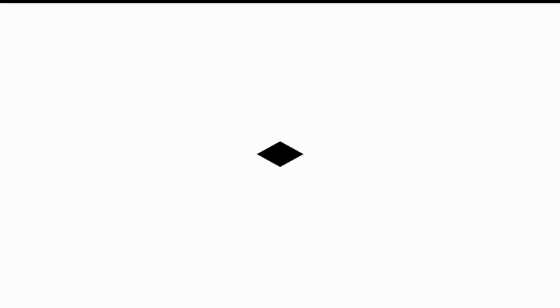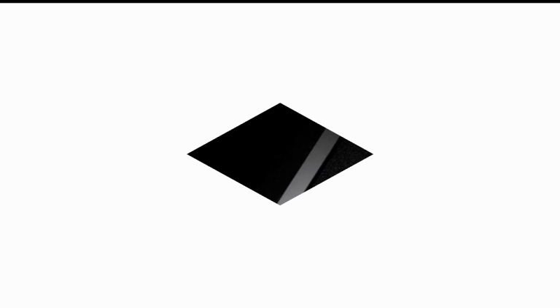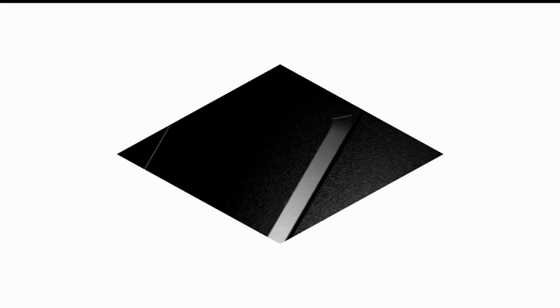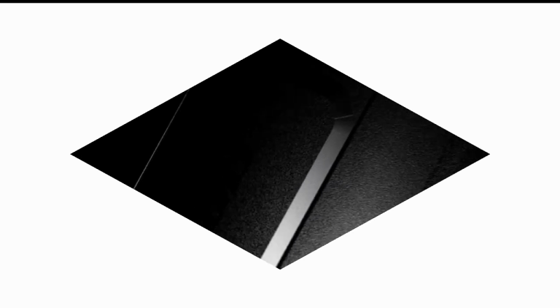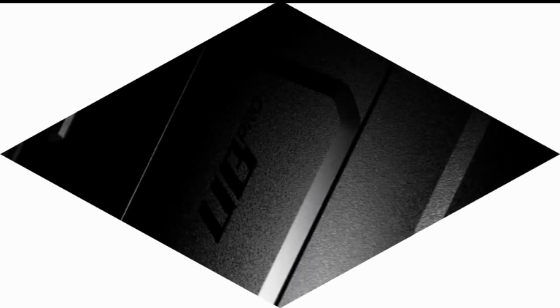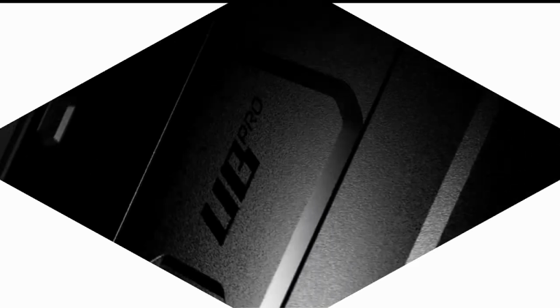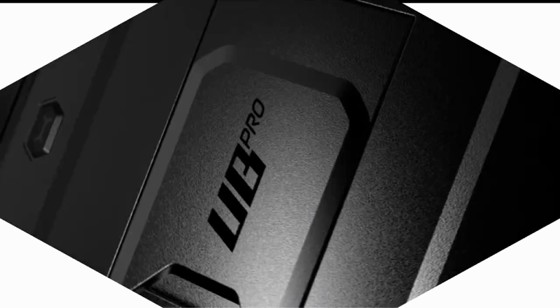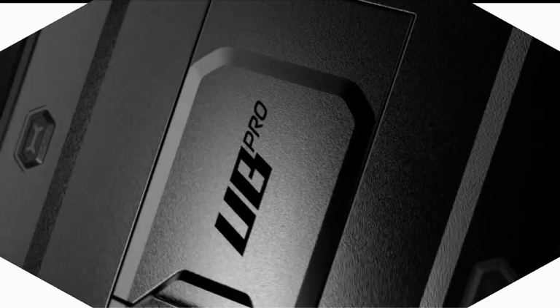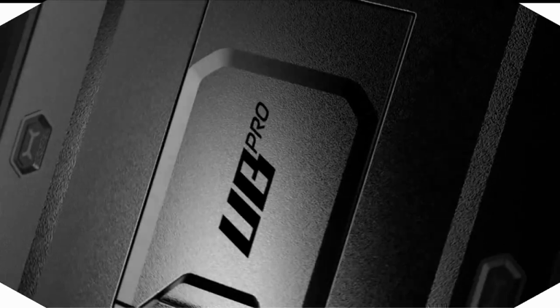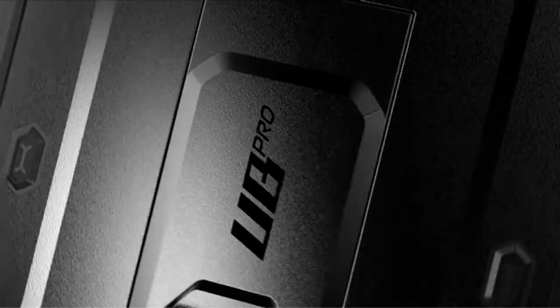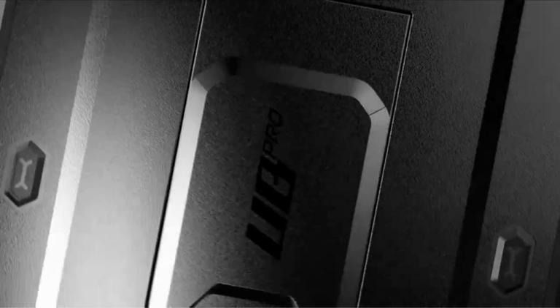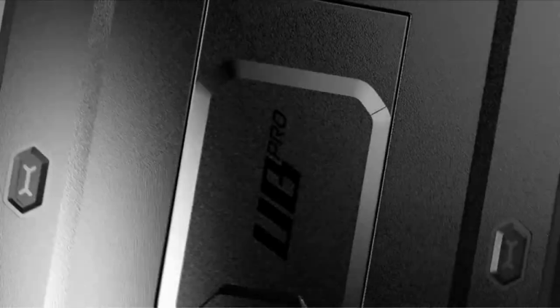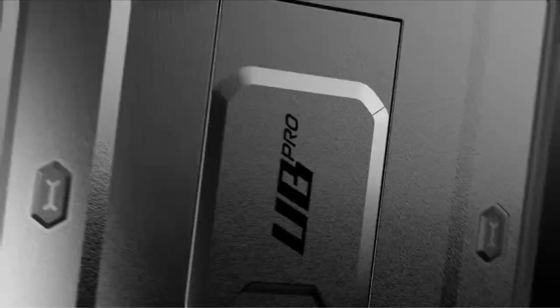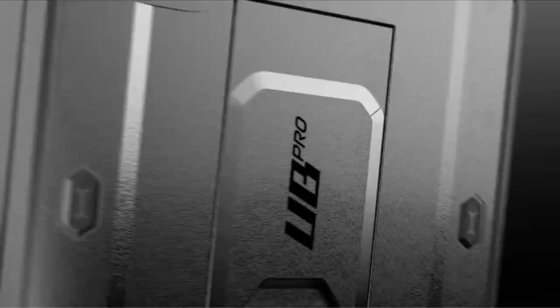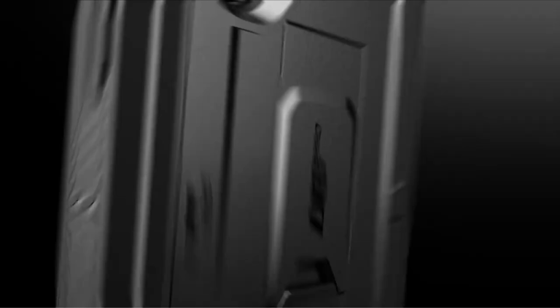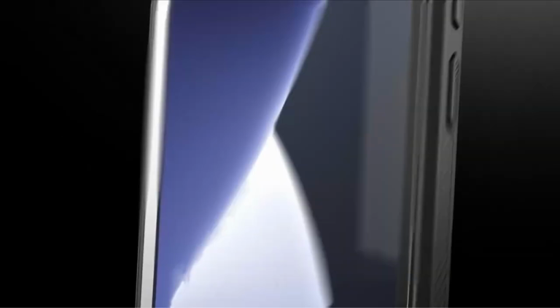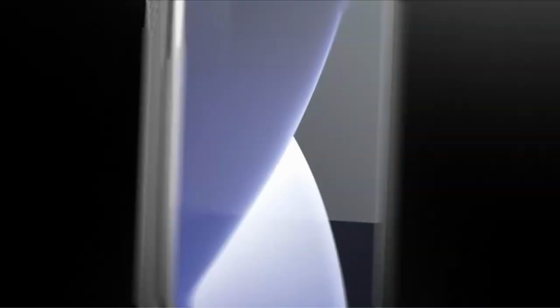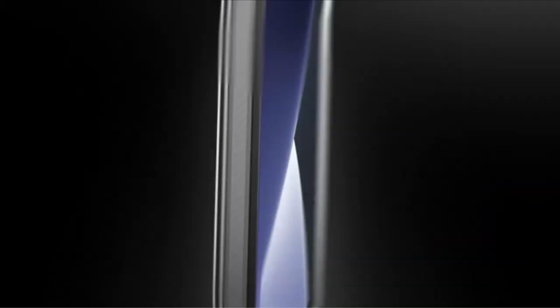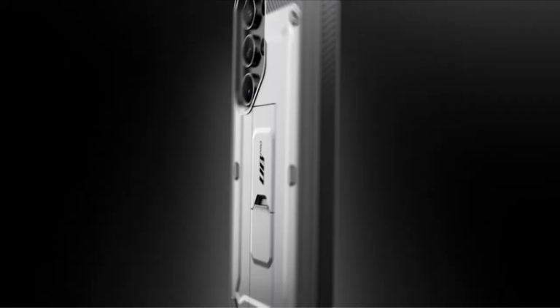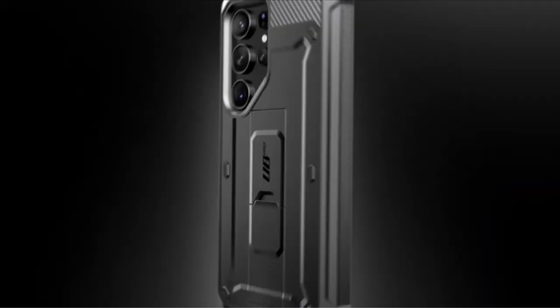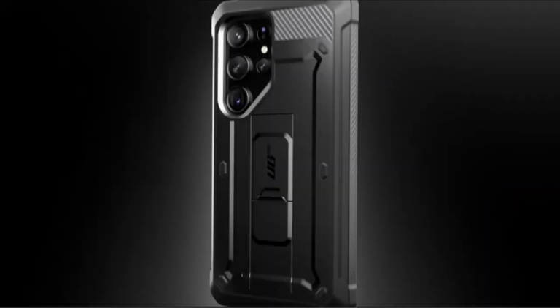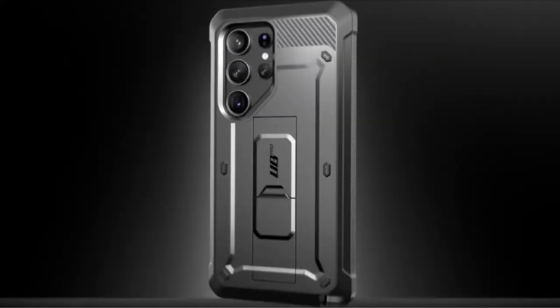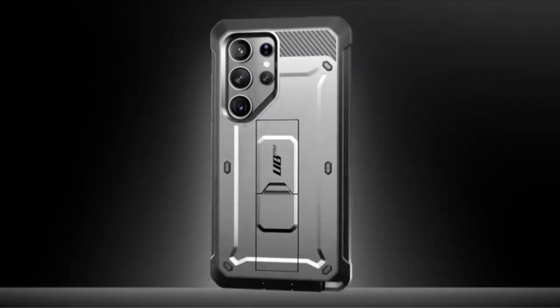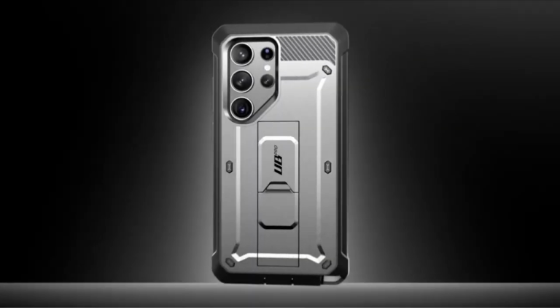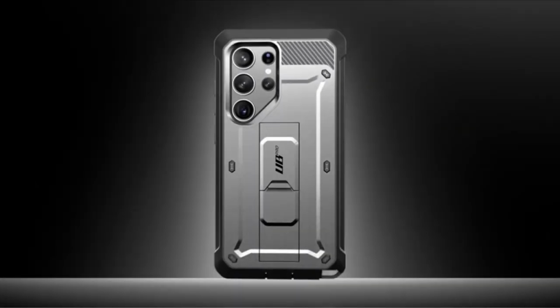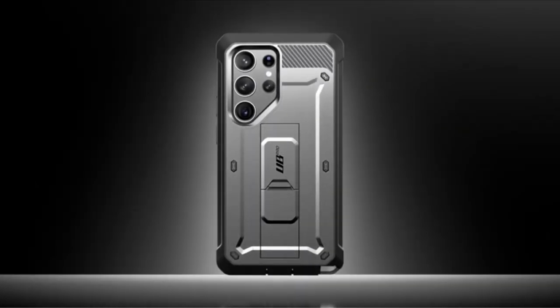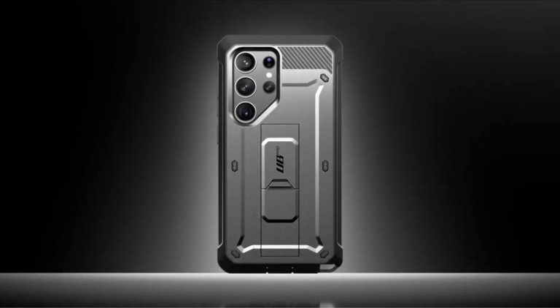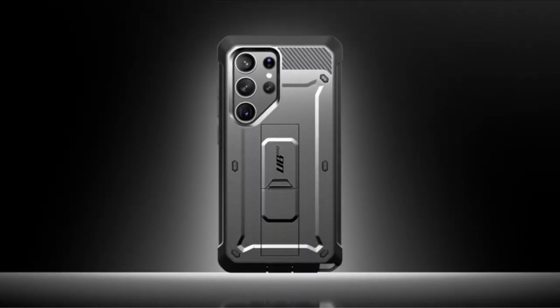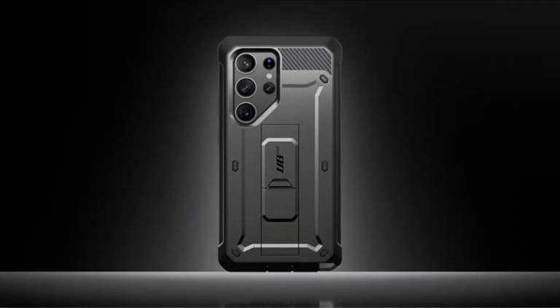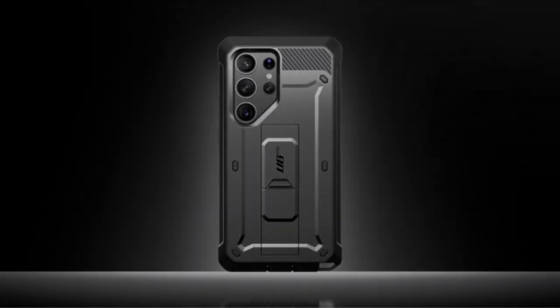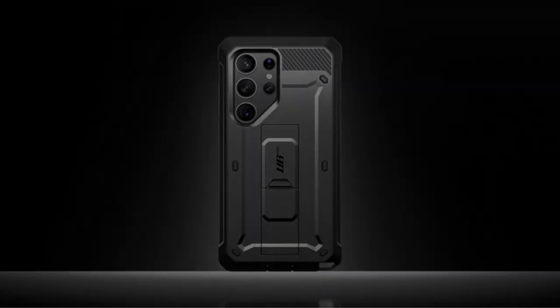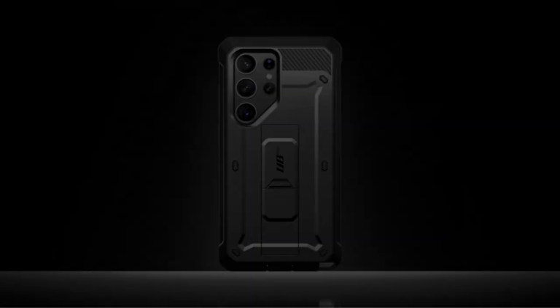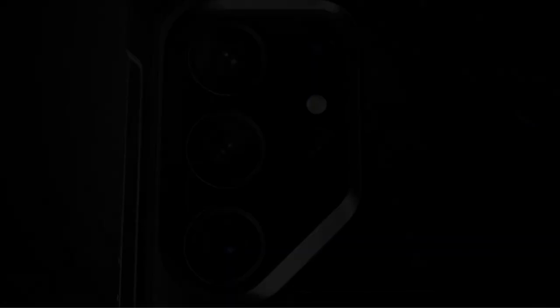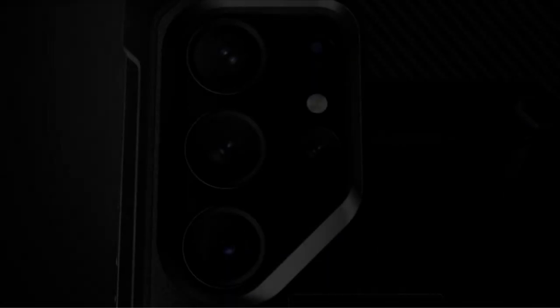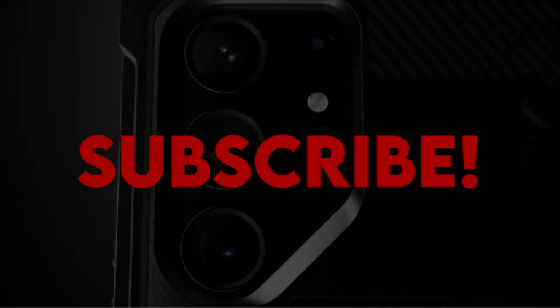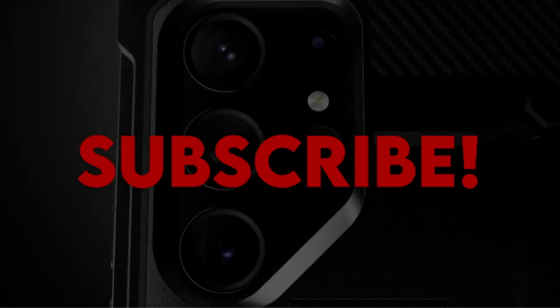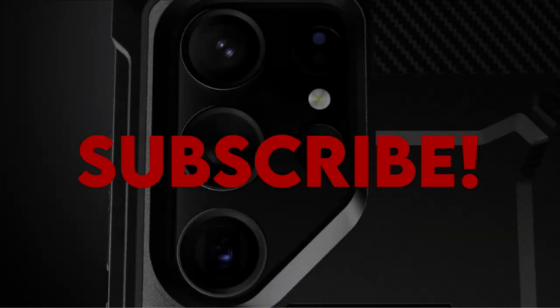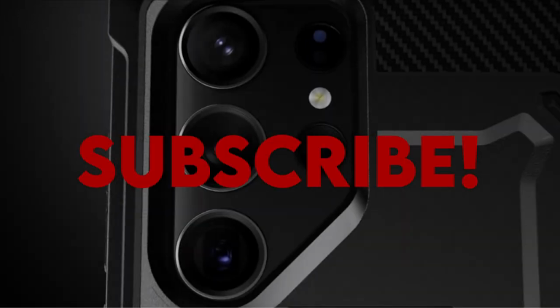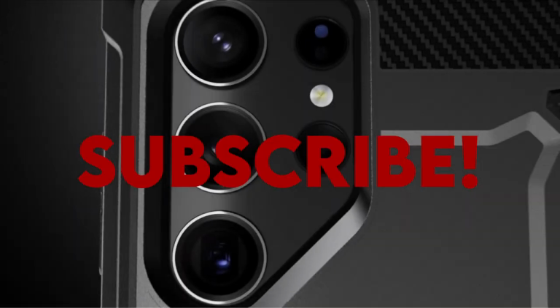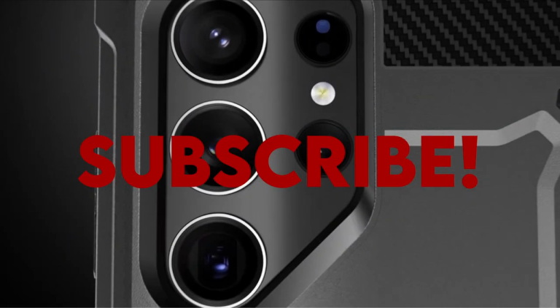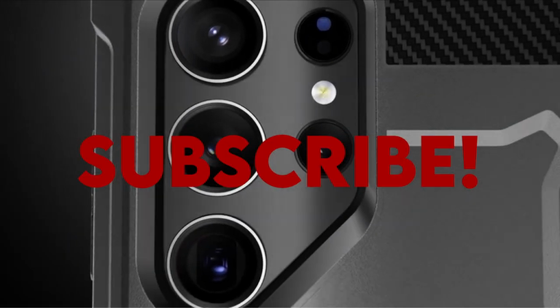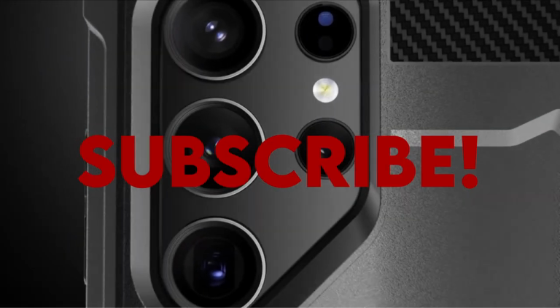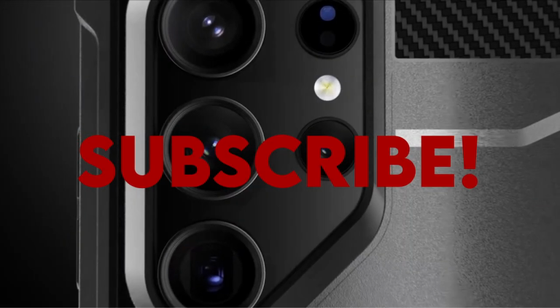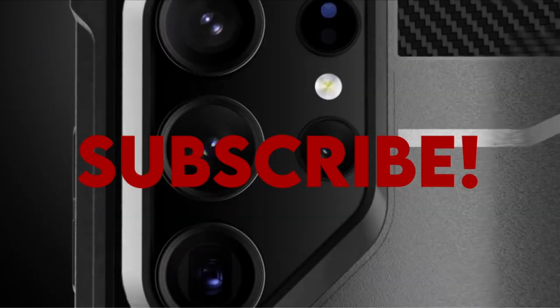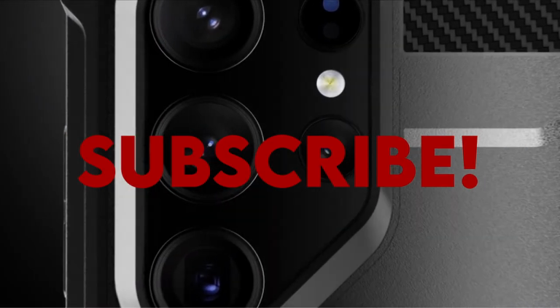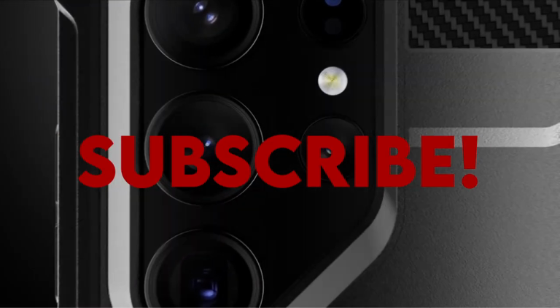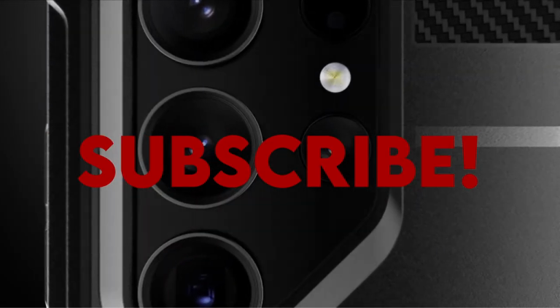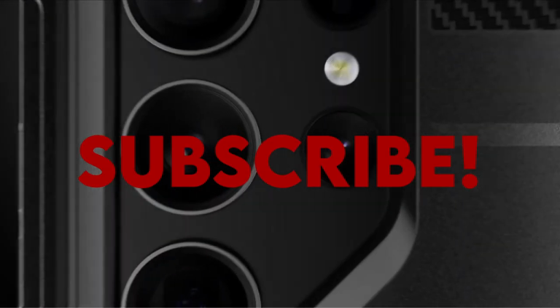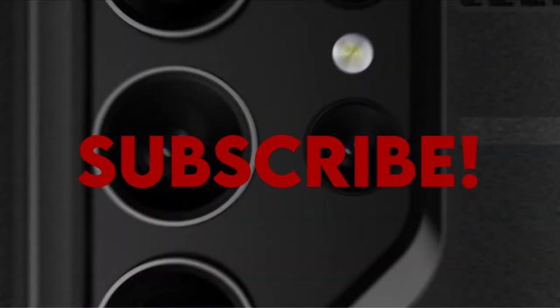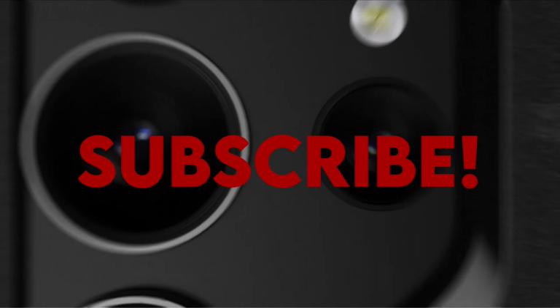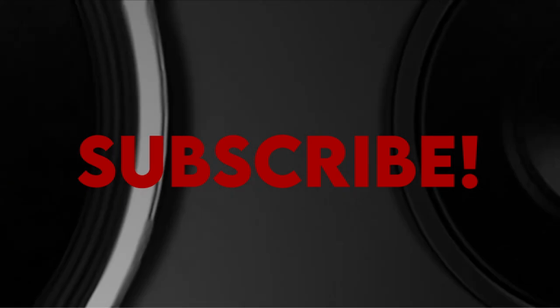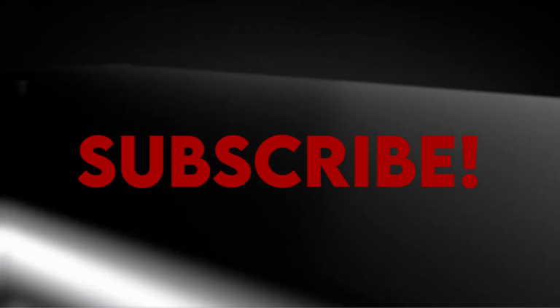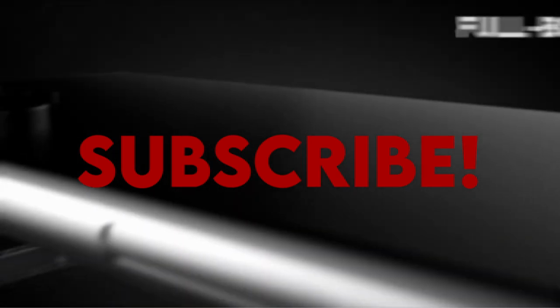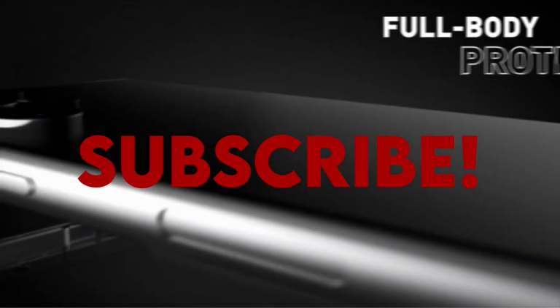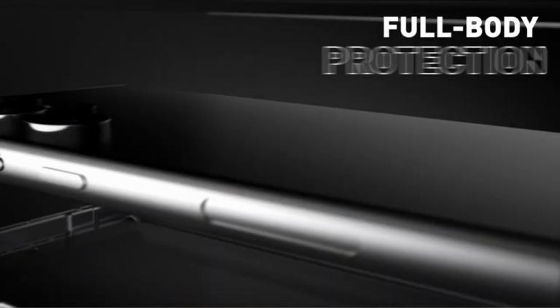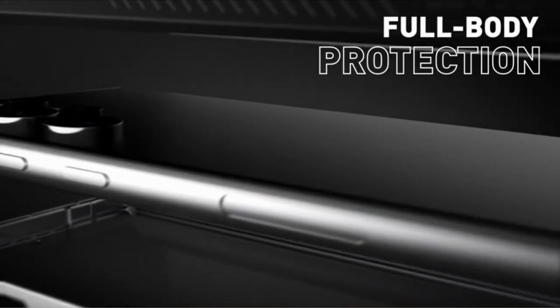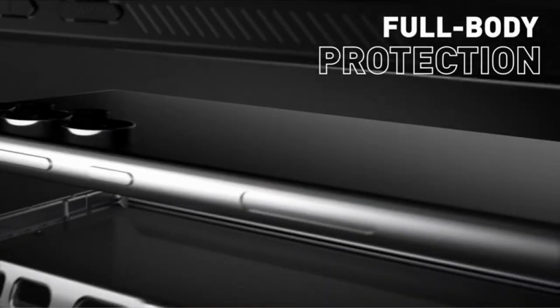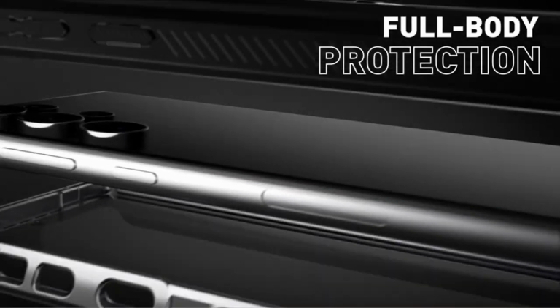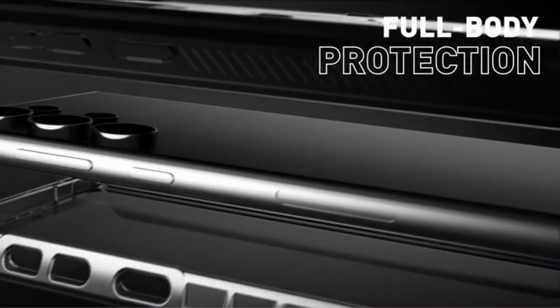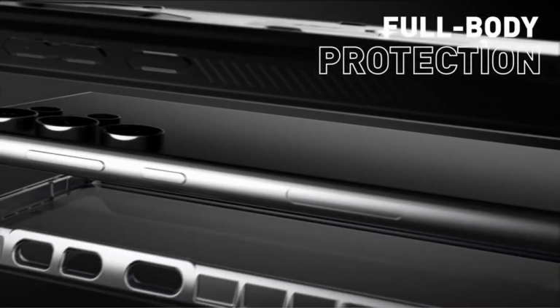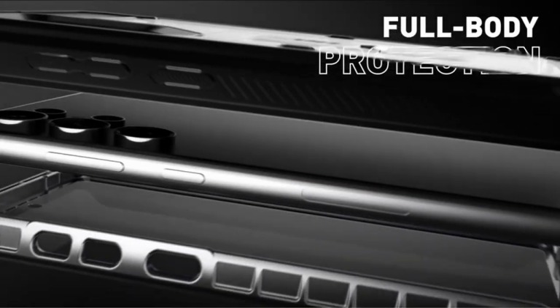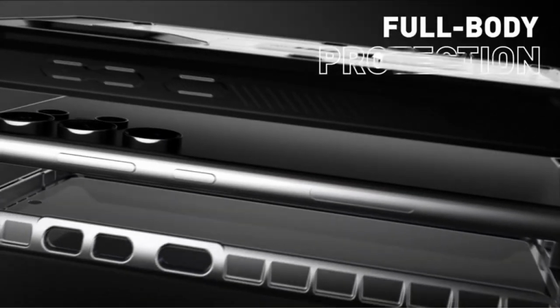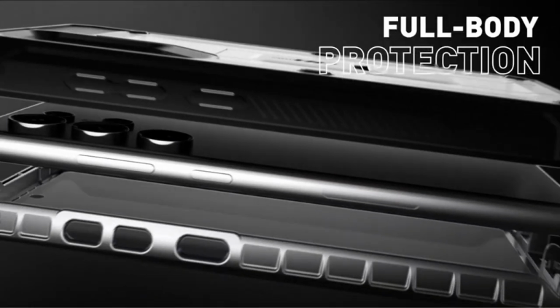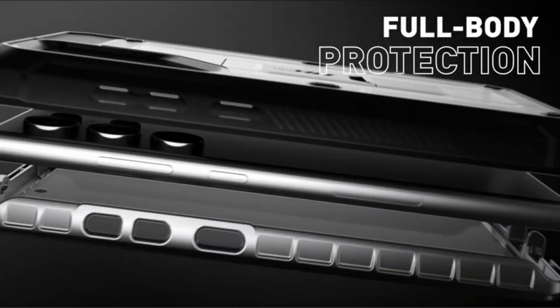Hello everyone, I am back with another video about the best Galaxy S24 Ultra Subcase cases you can buy on Amazon.